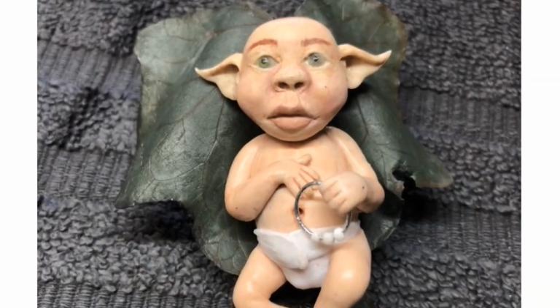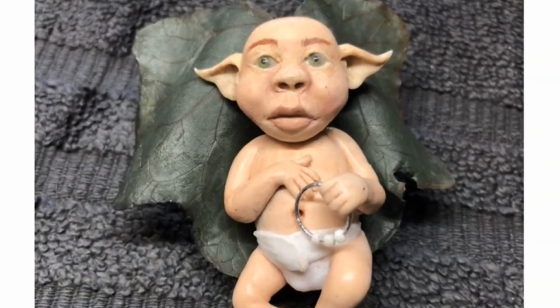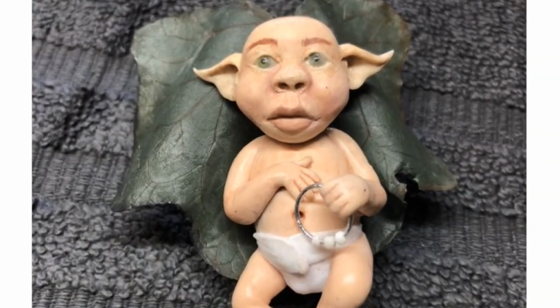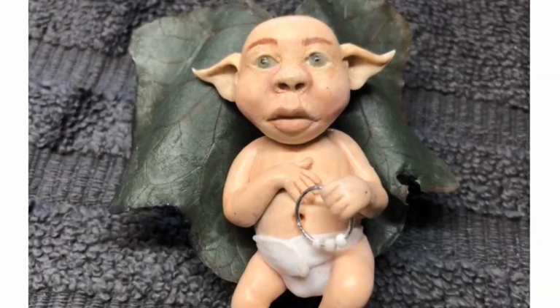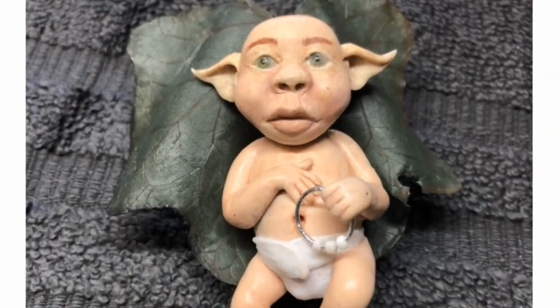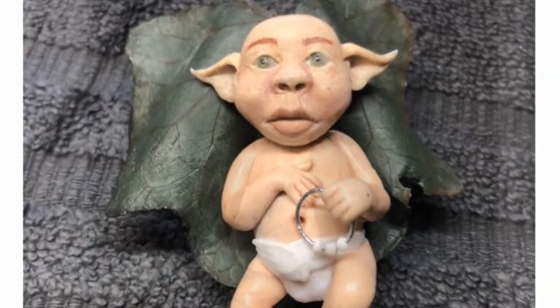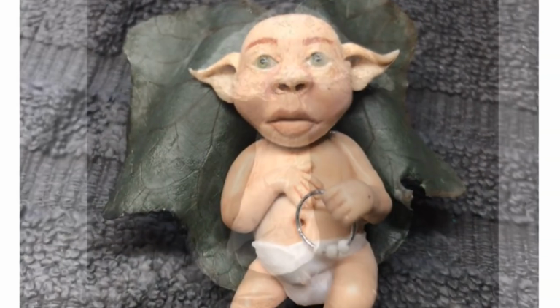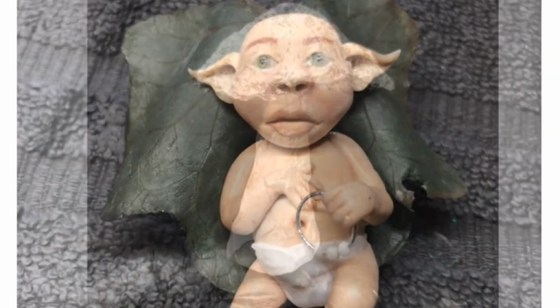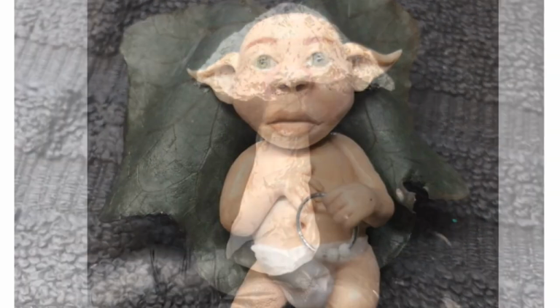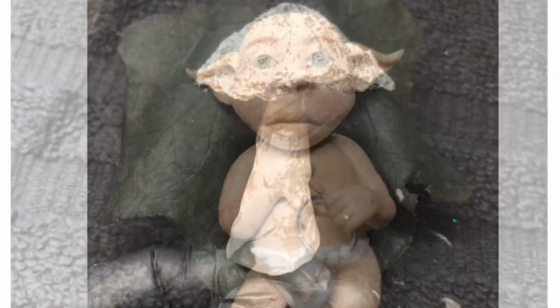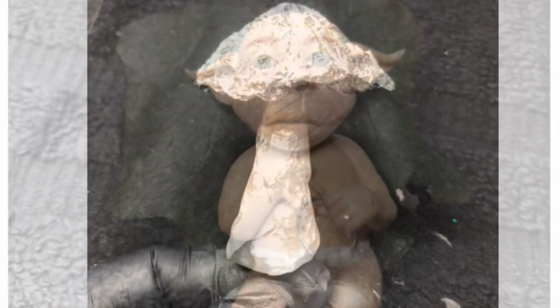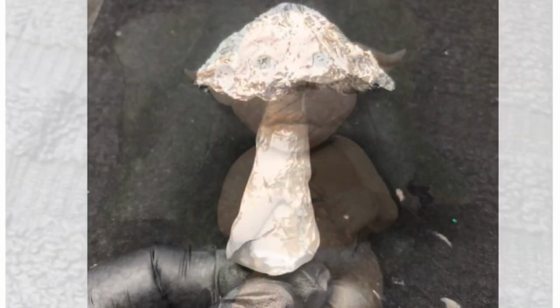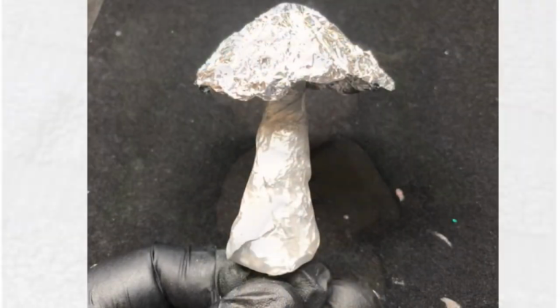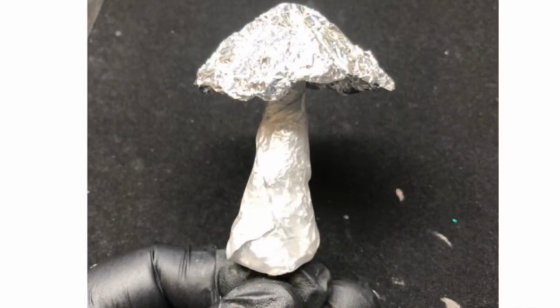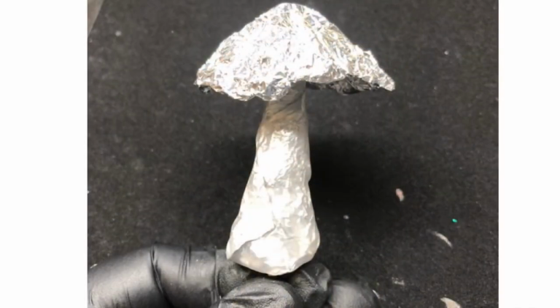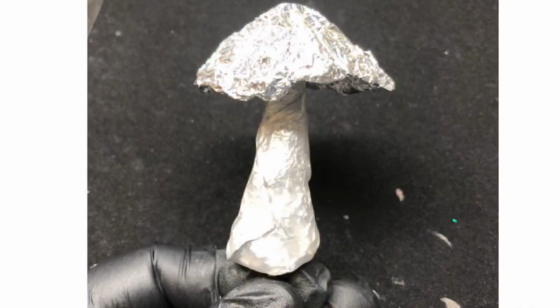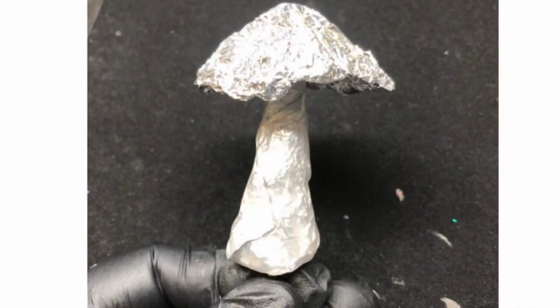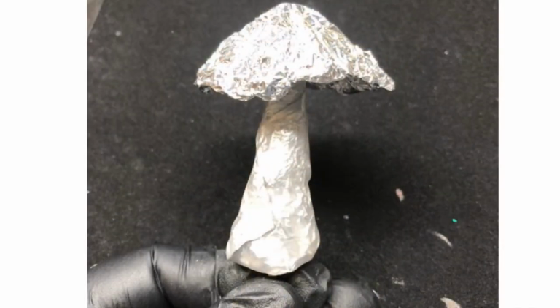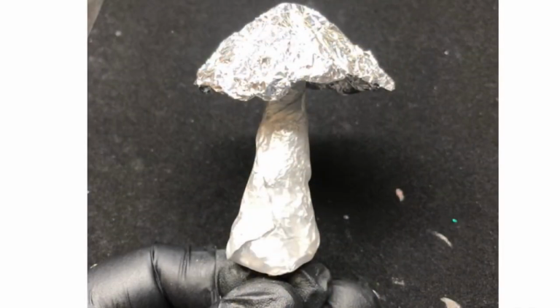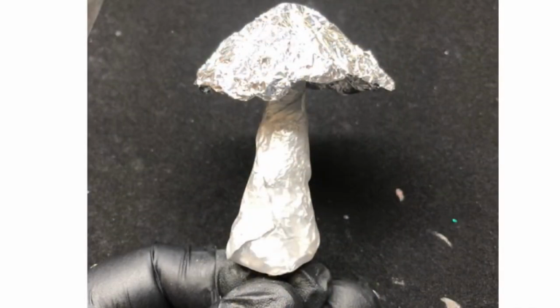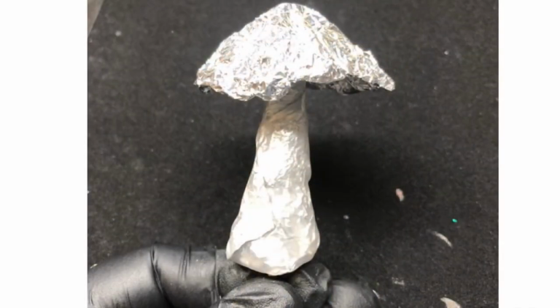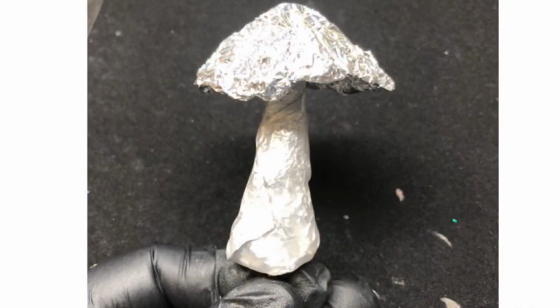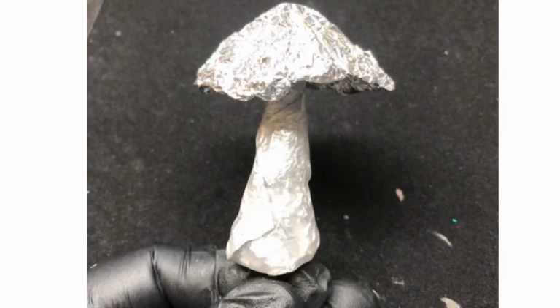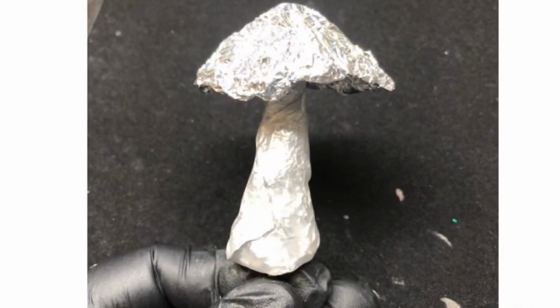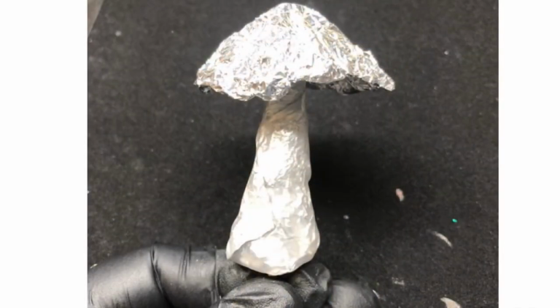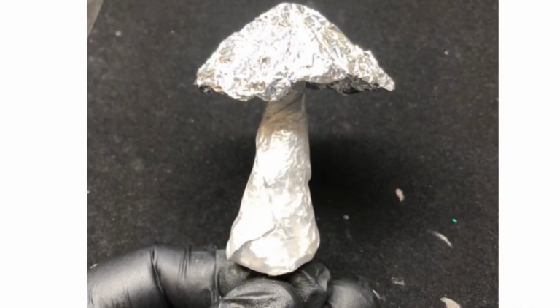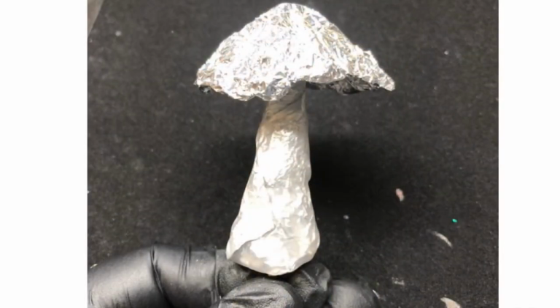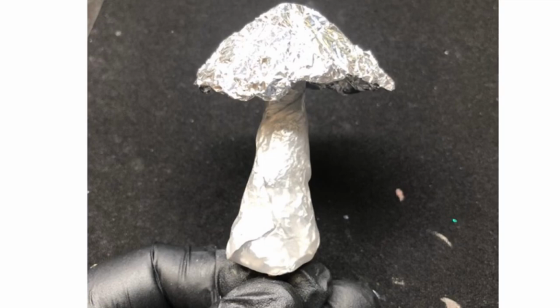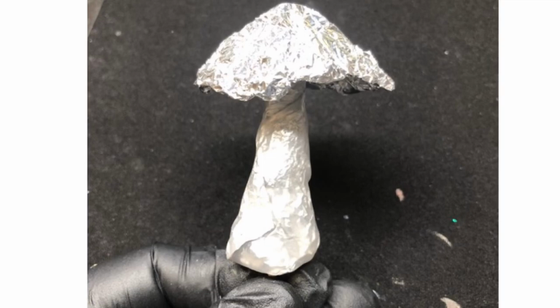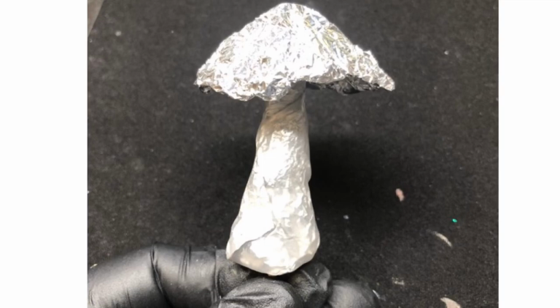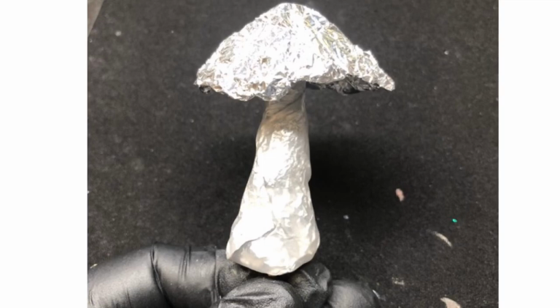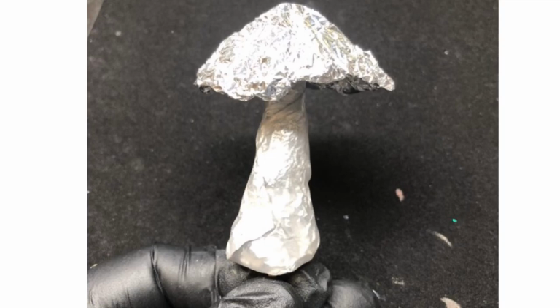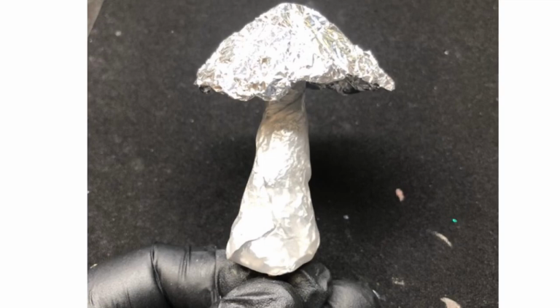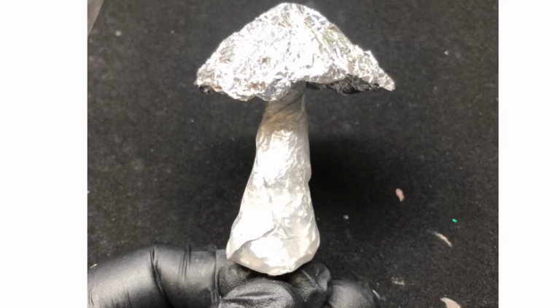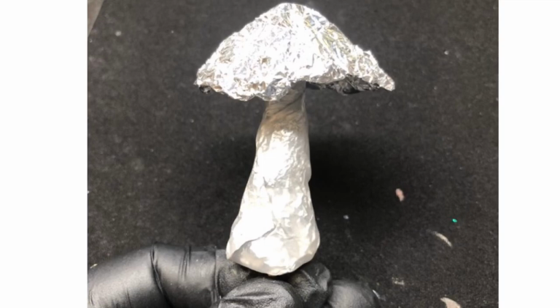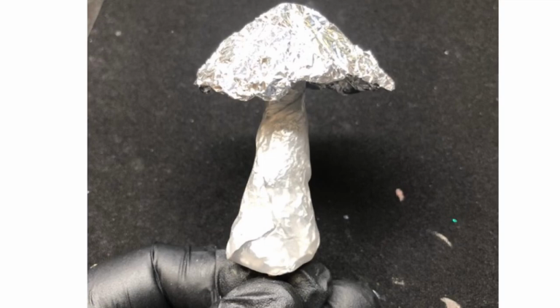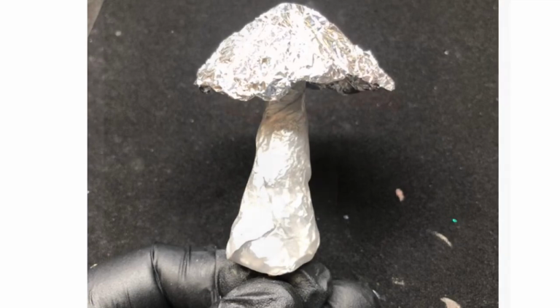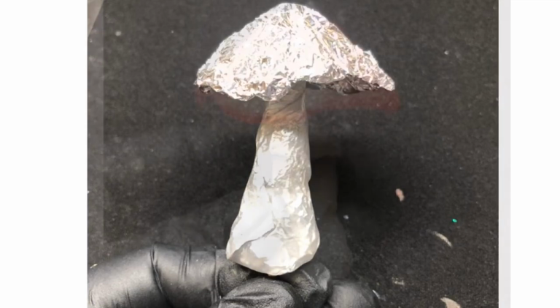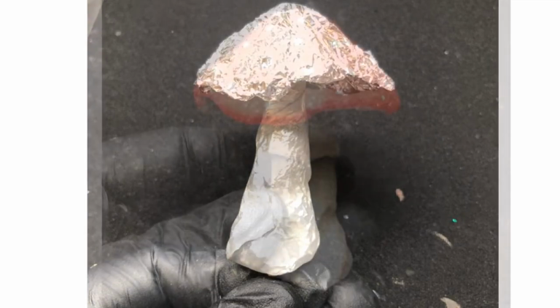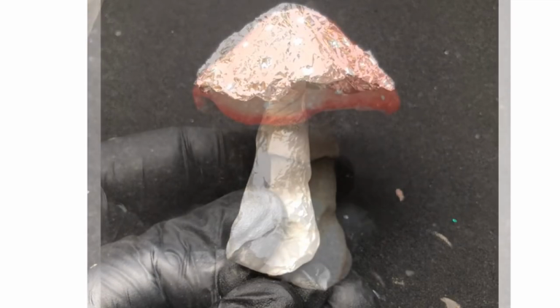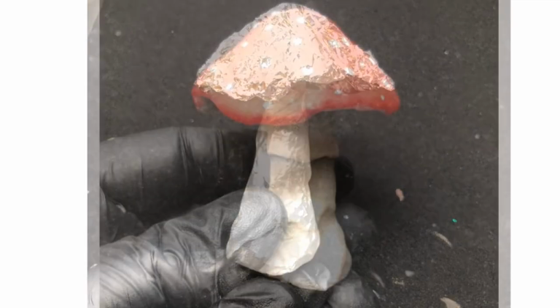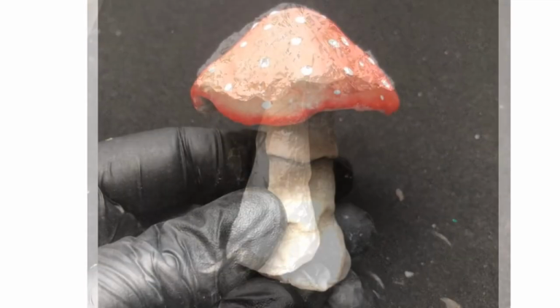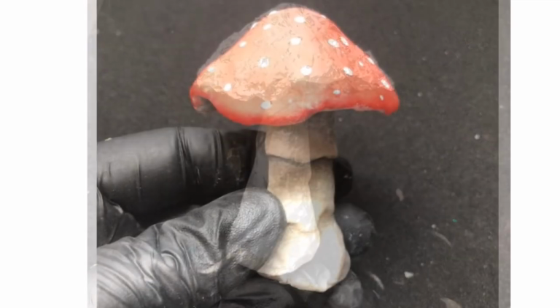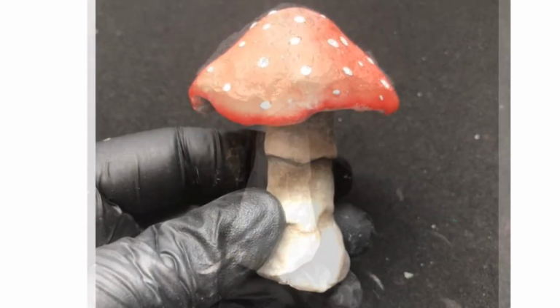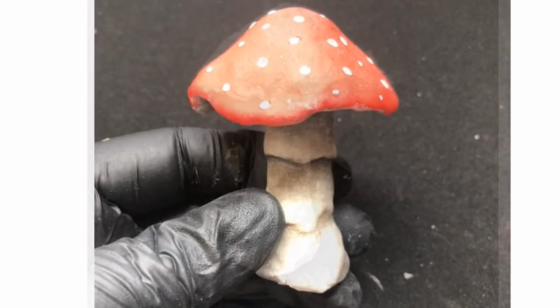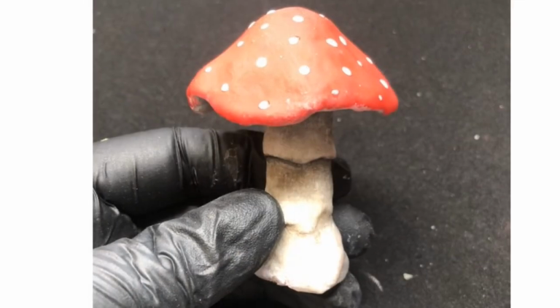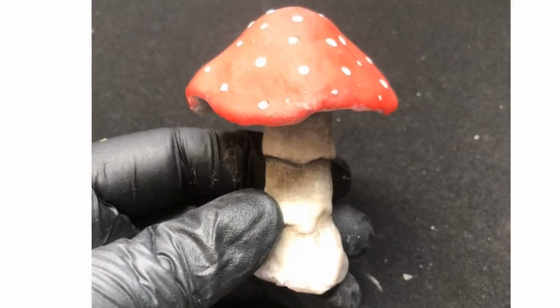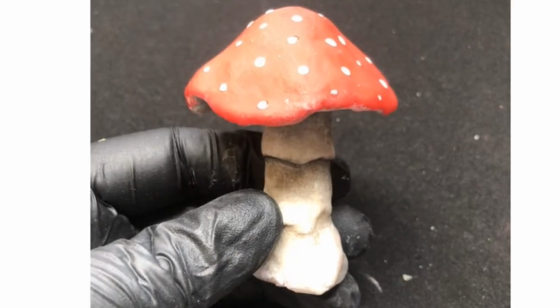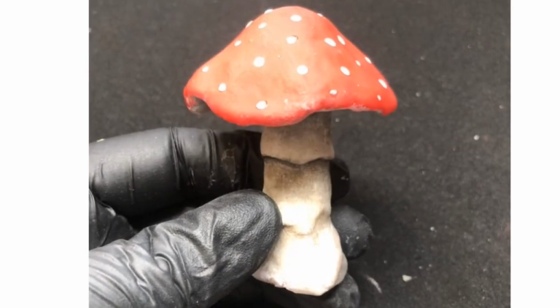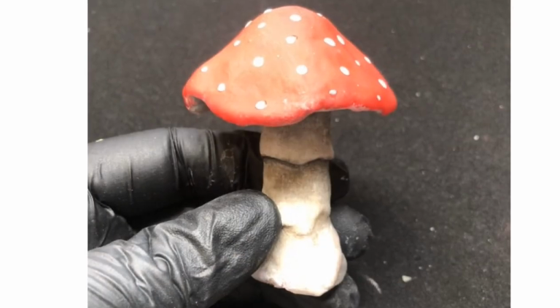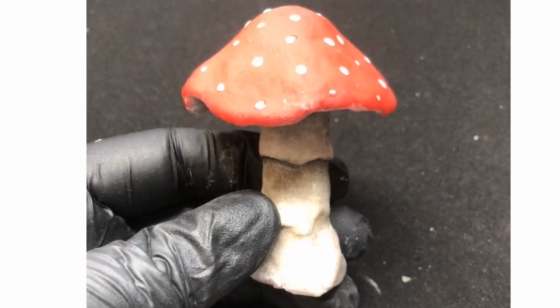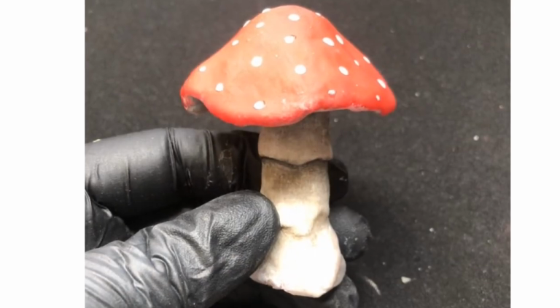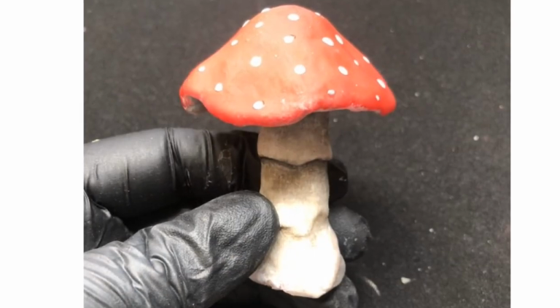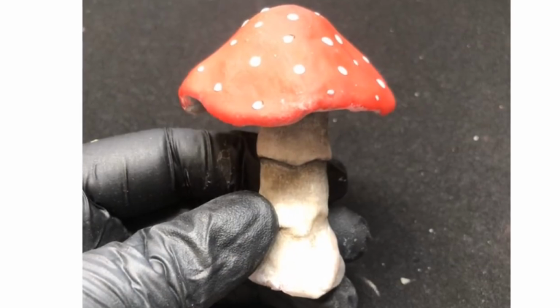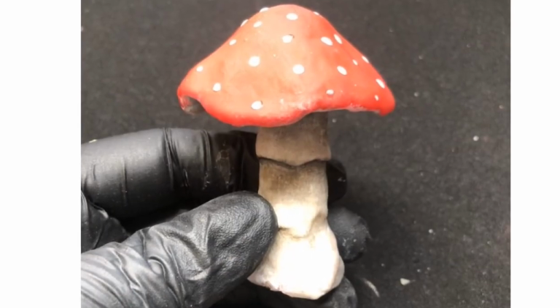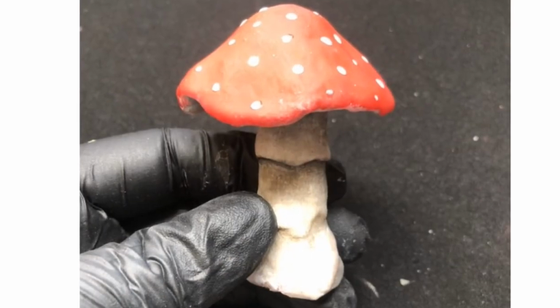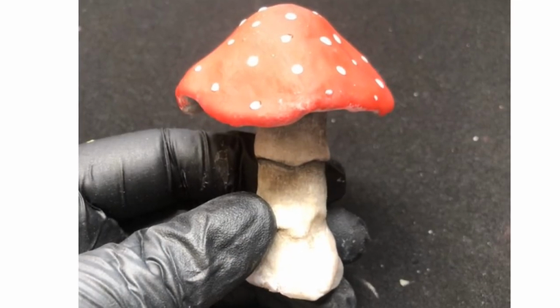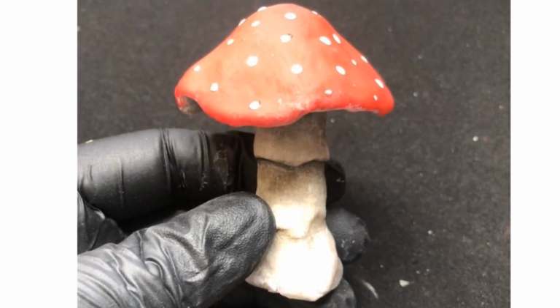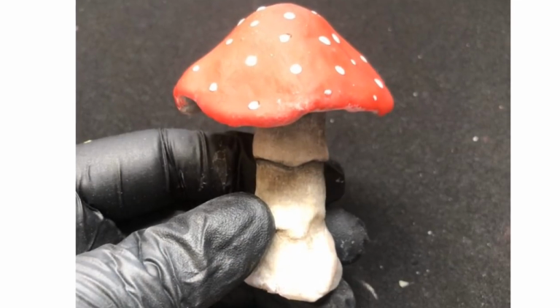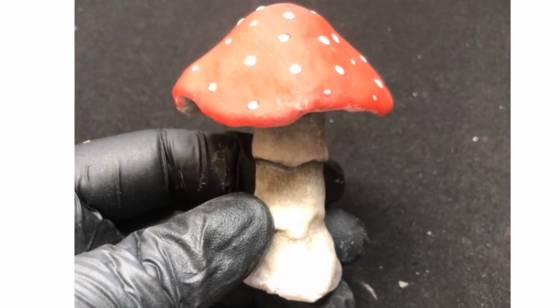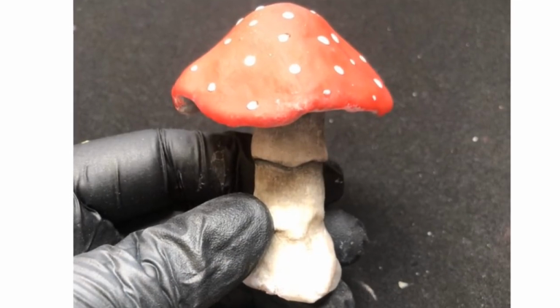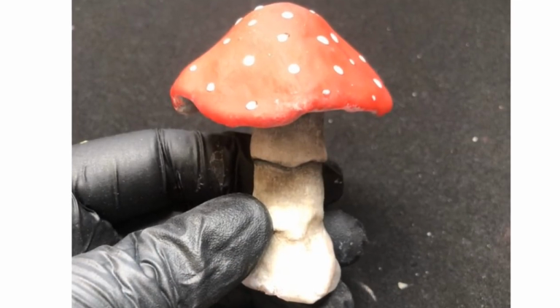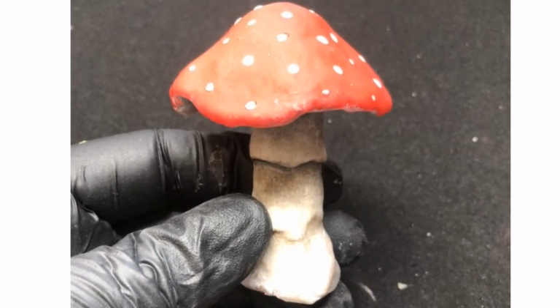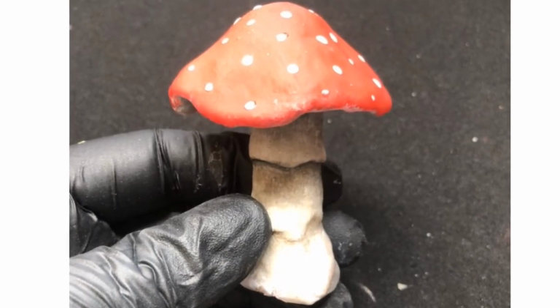I then moved on to doing the other nails and I started by doing a mushroom shape and coated it in acrylic to make the toadstool.